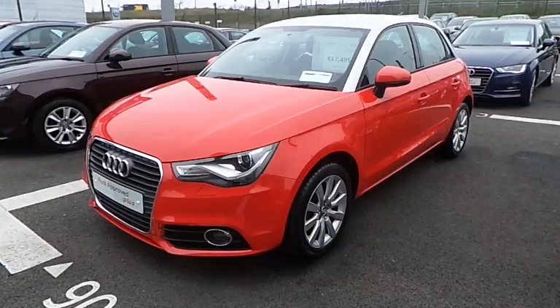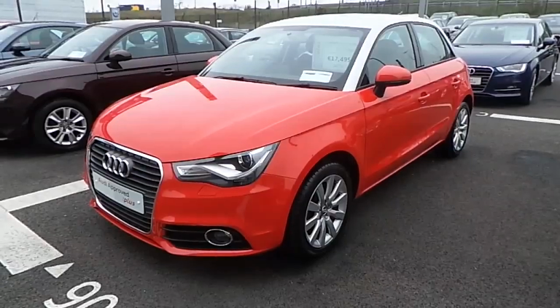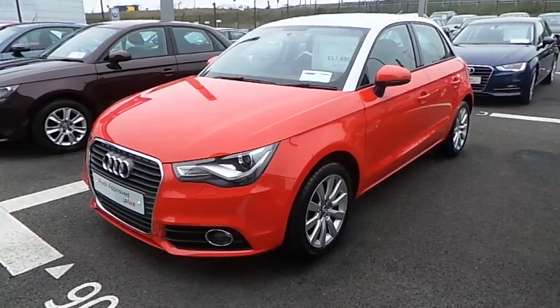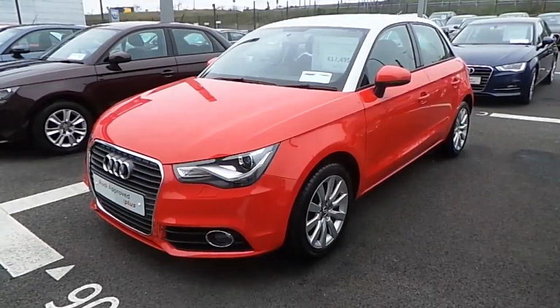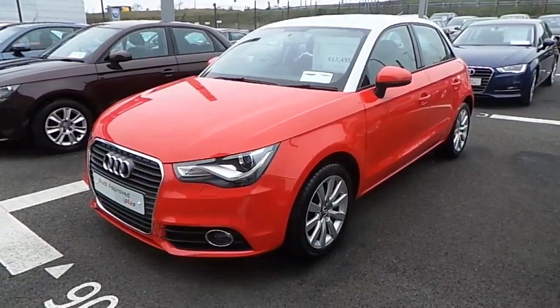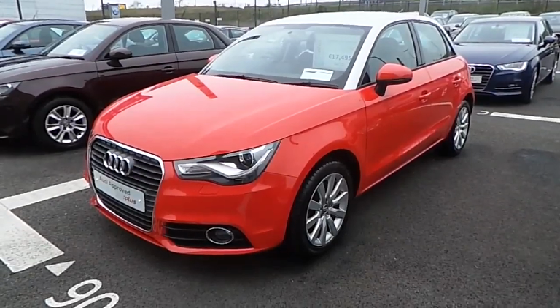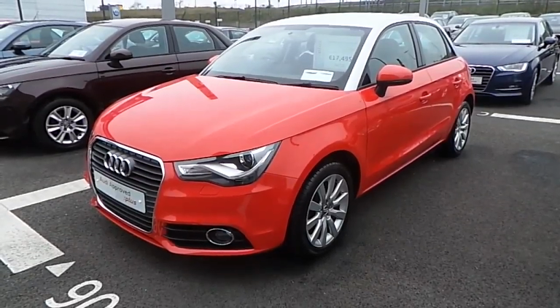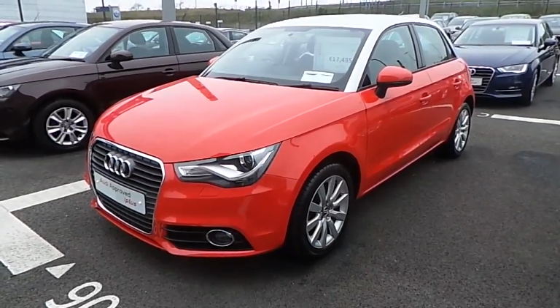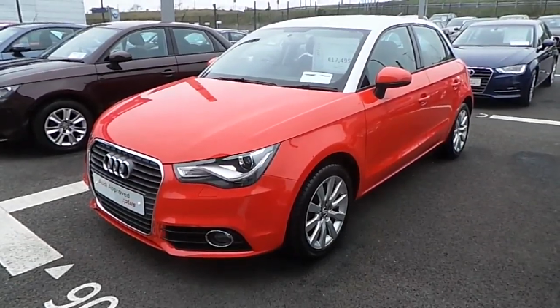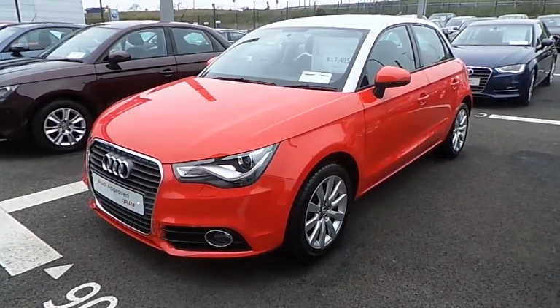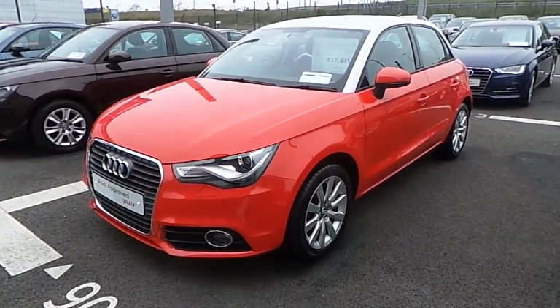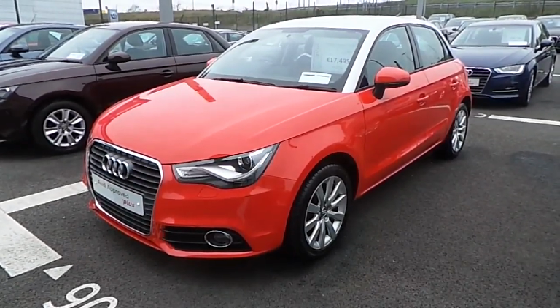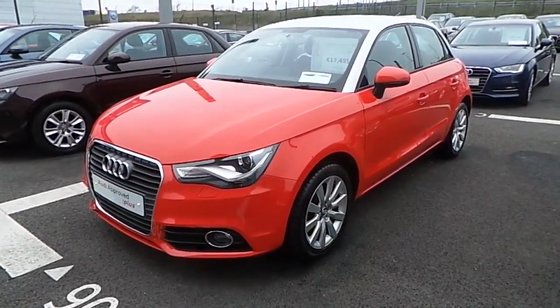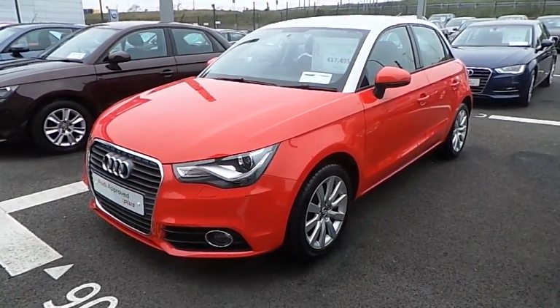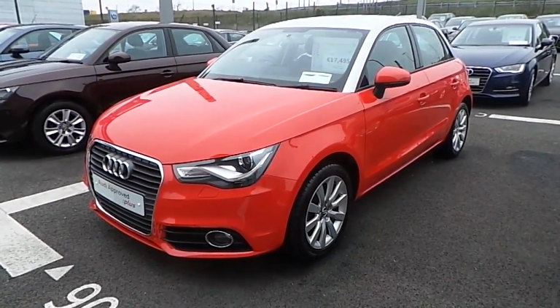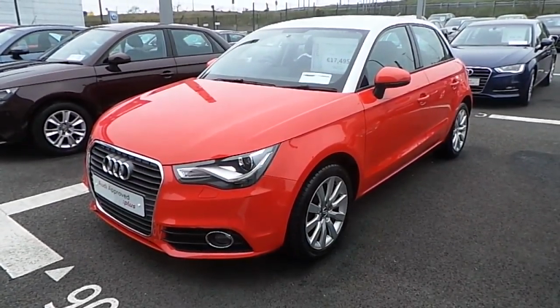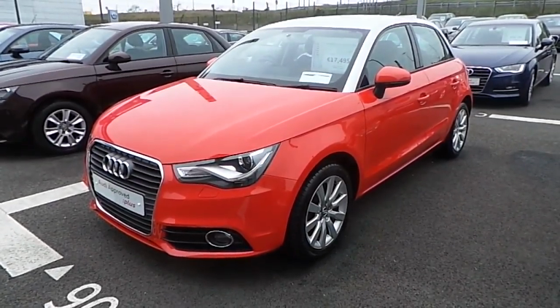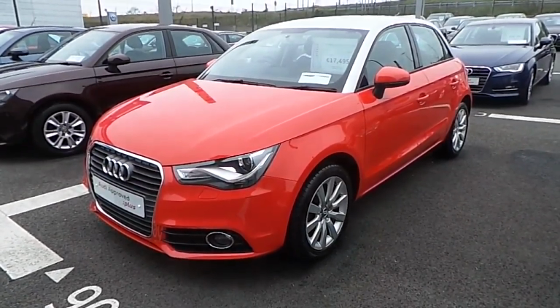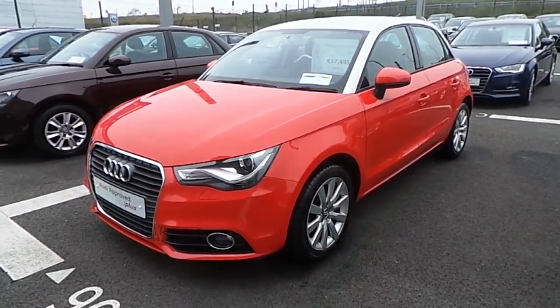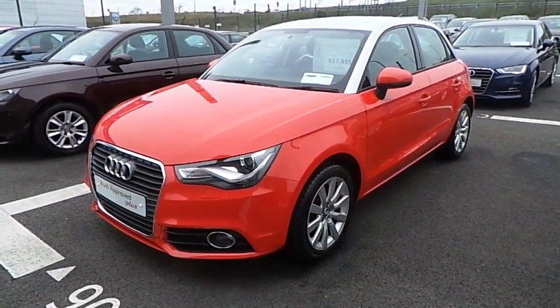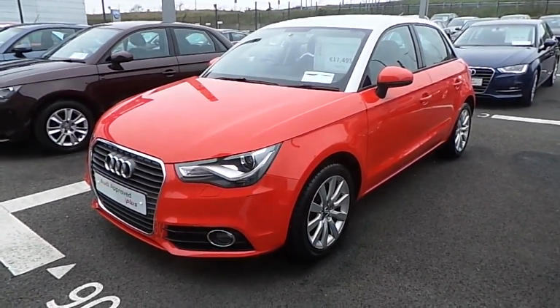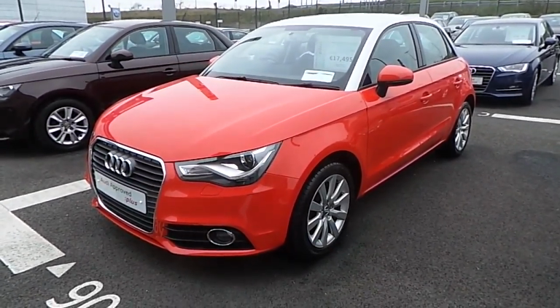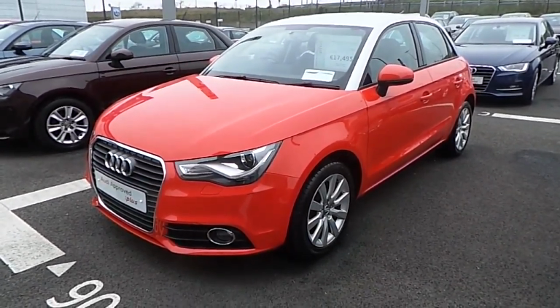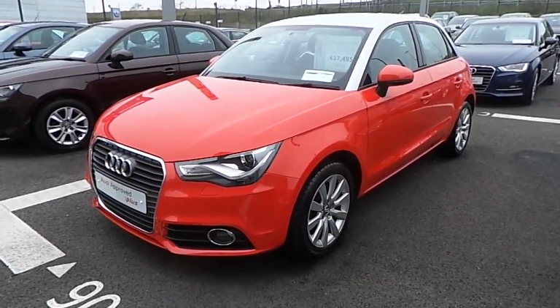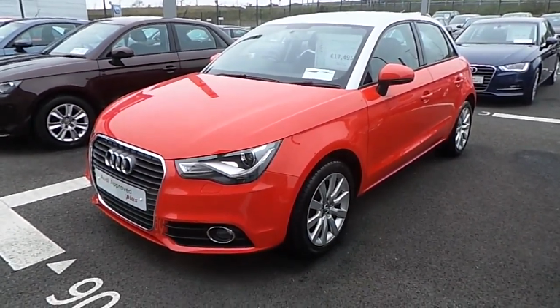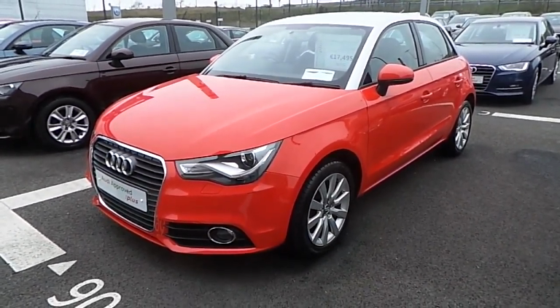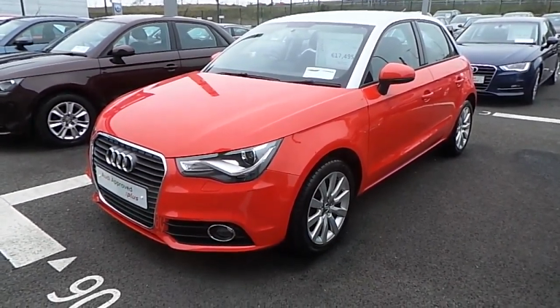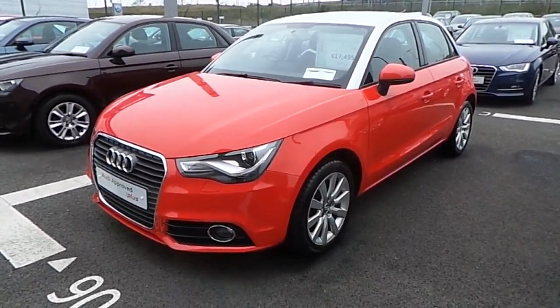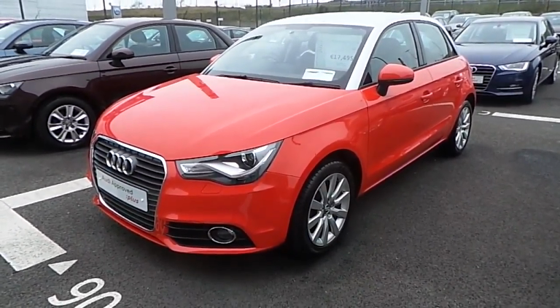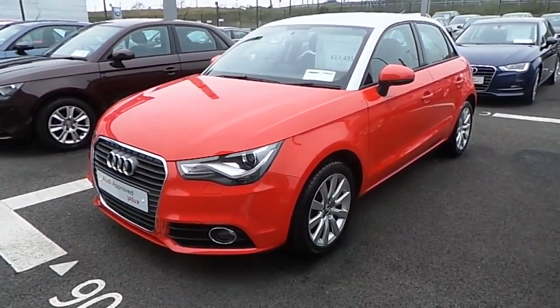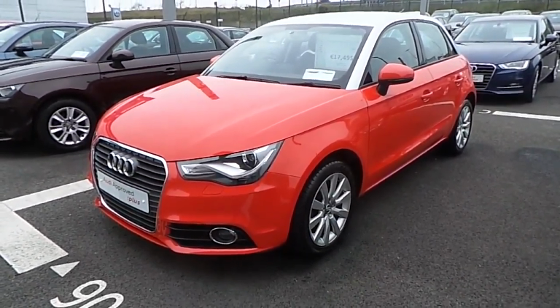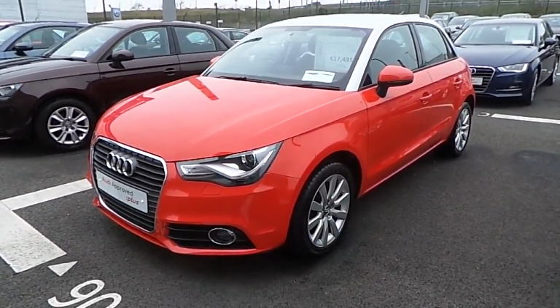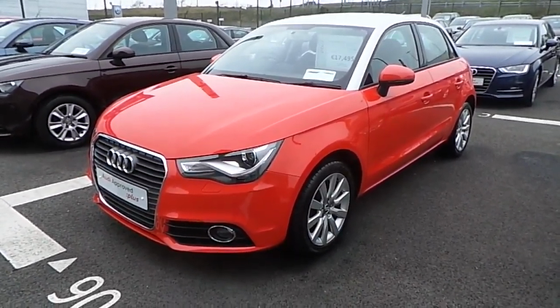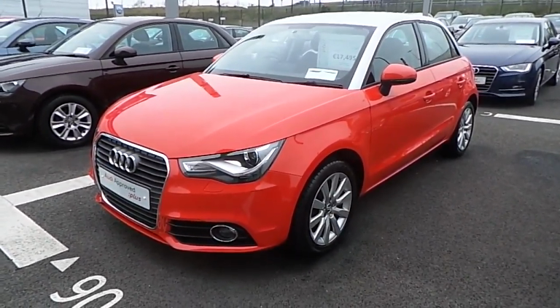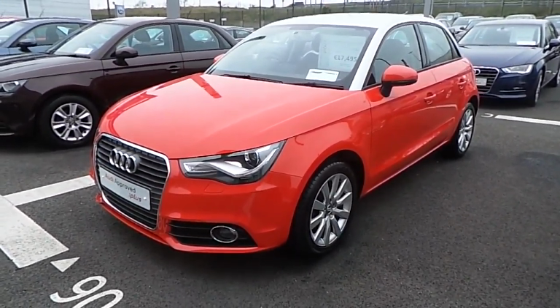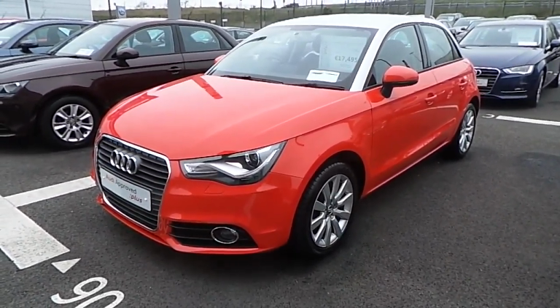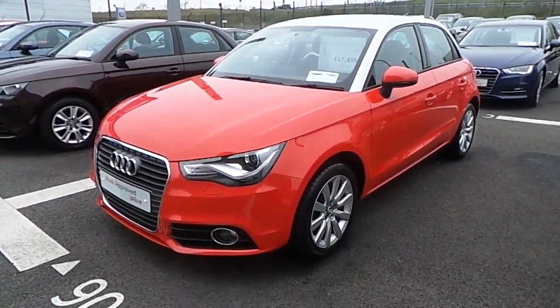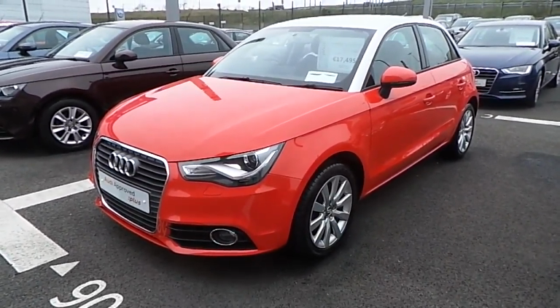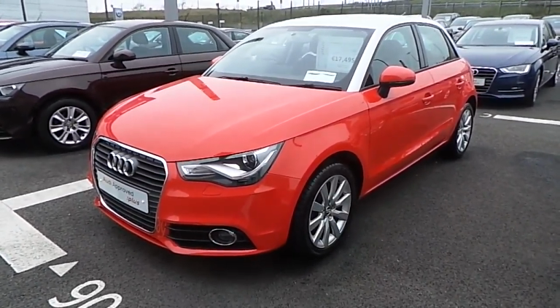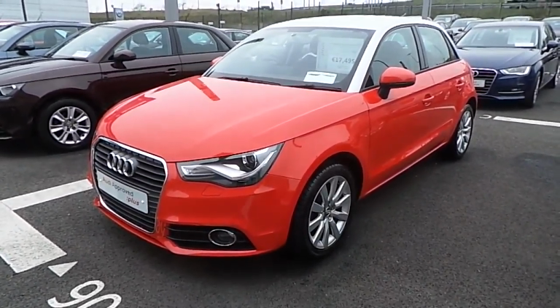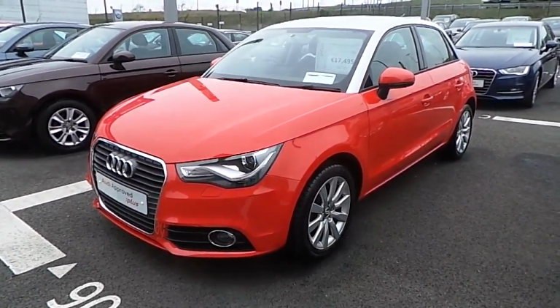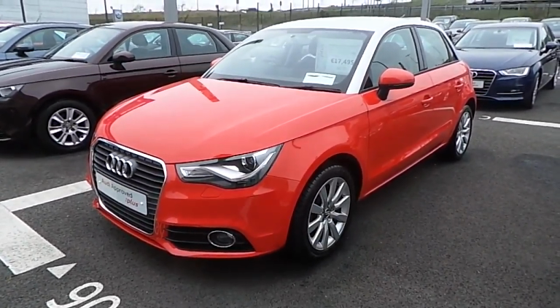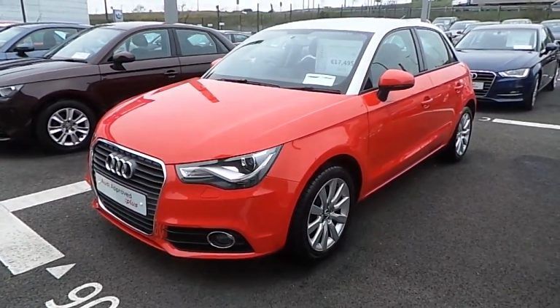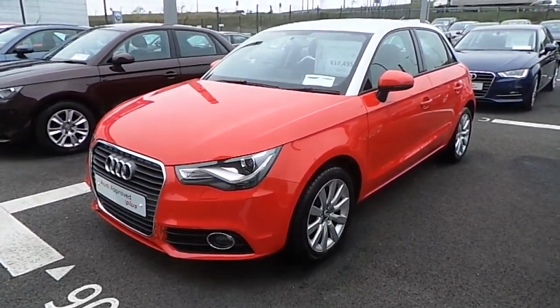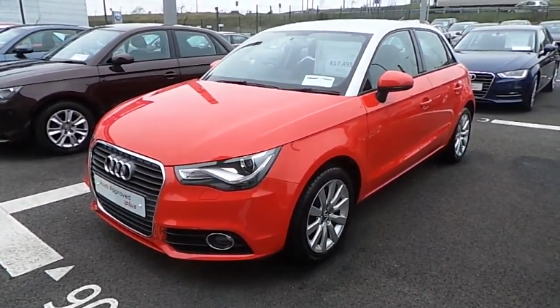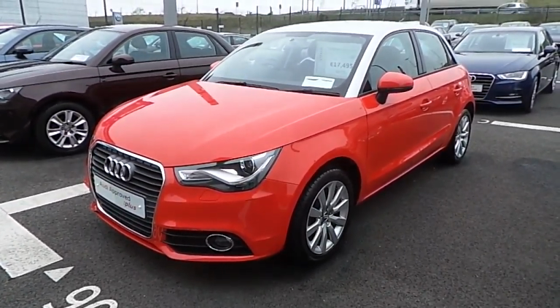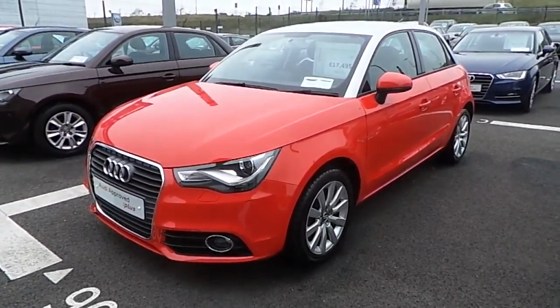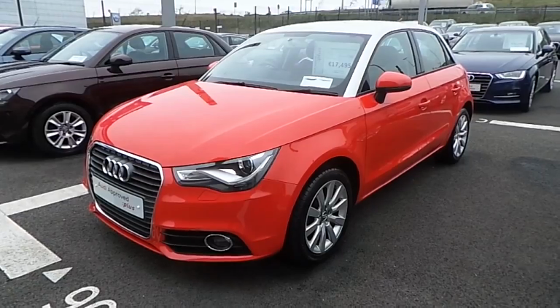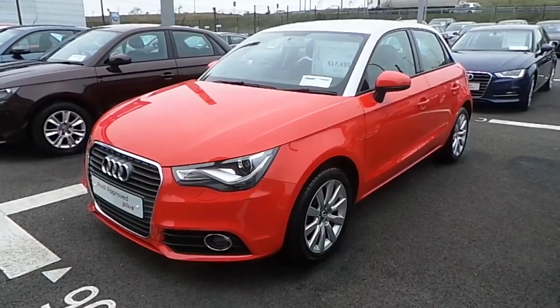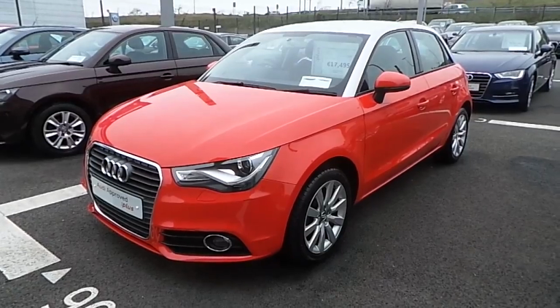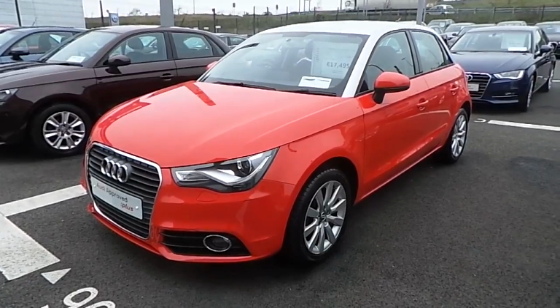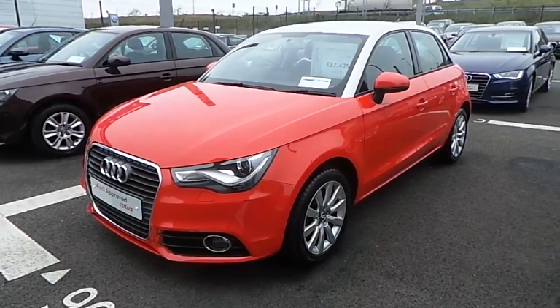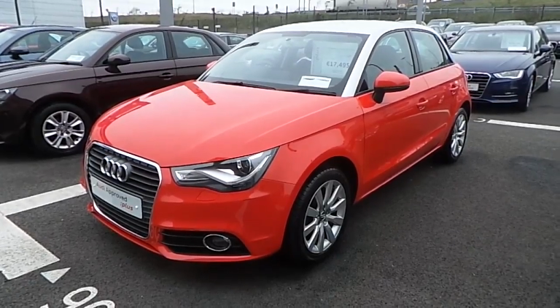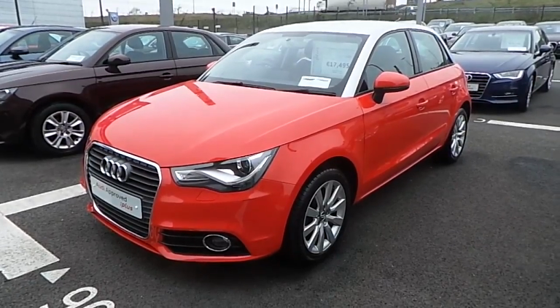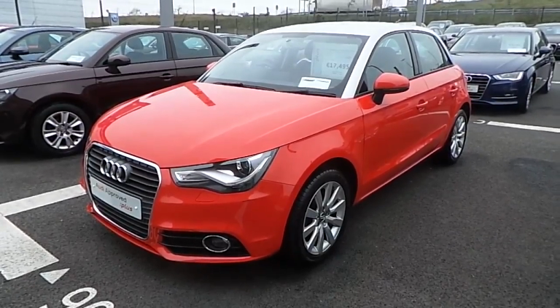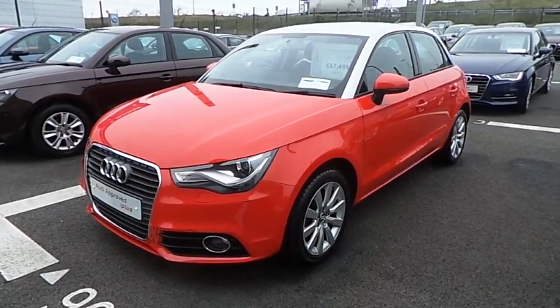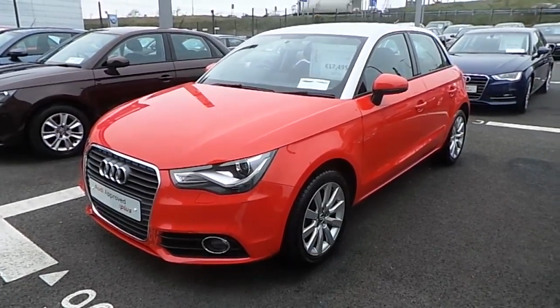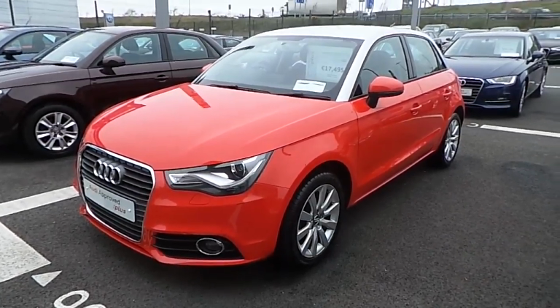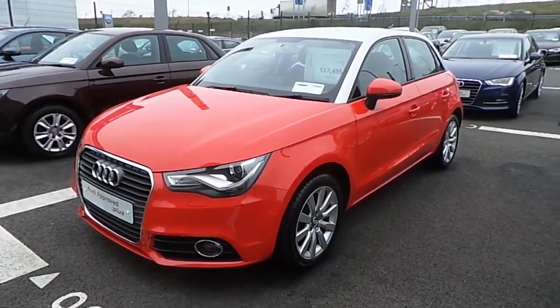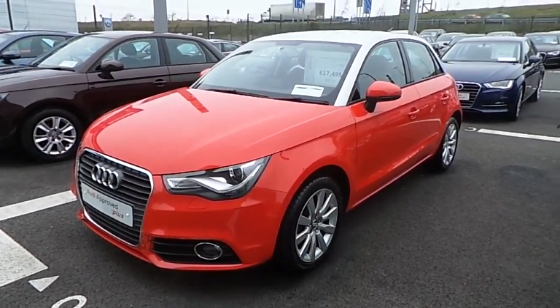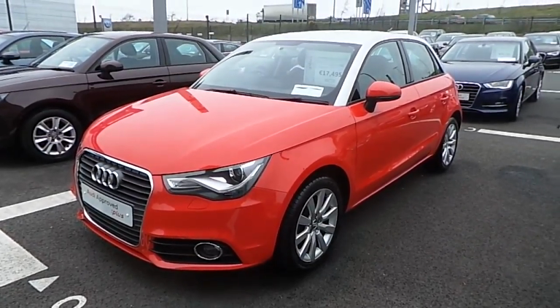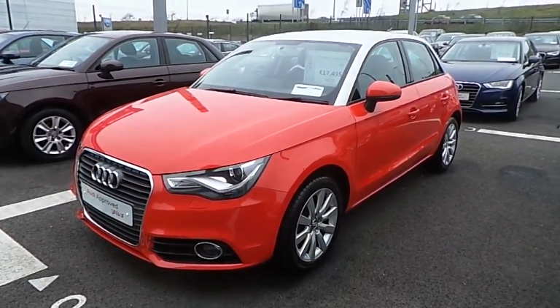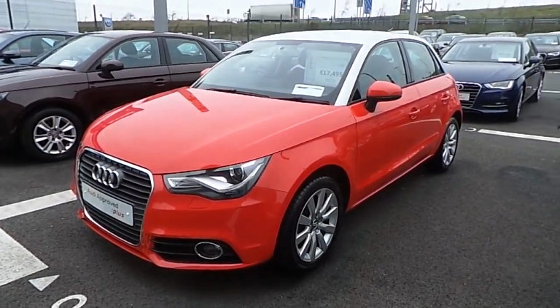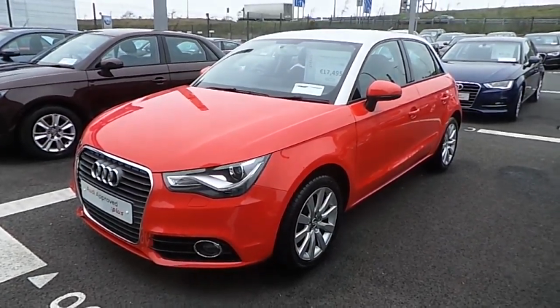Hello and welcome to Audi North Dublin Used Cars Online. Today I'd like to present to you our 2013 Audi A1 Sportback.